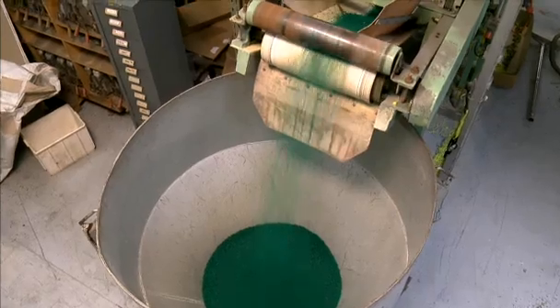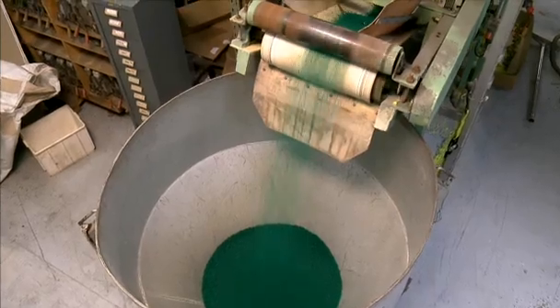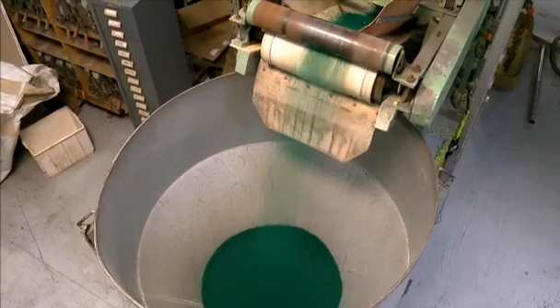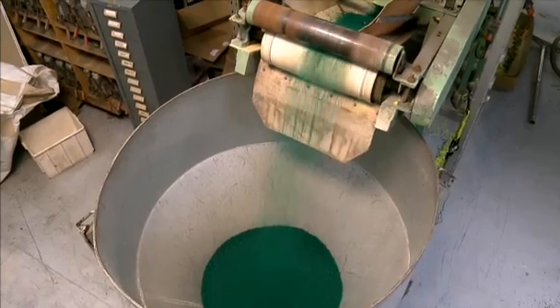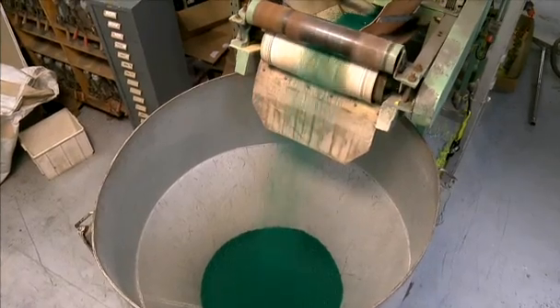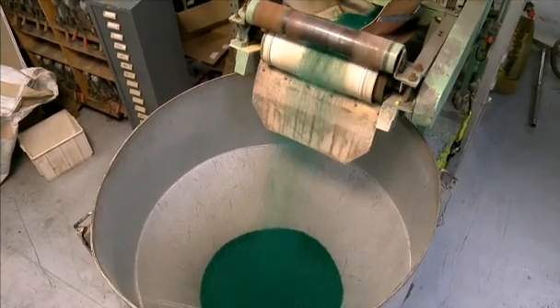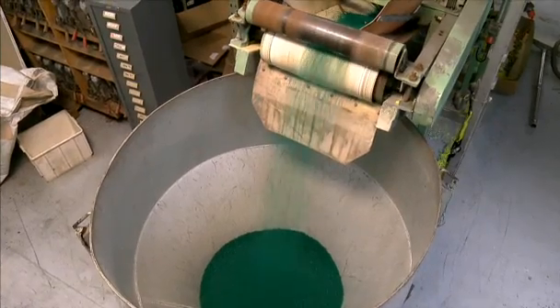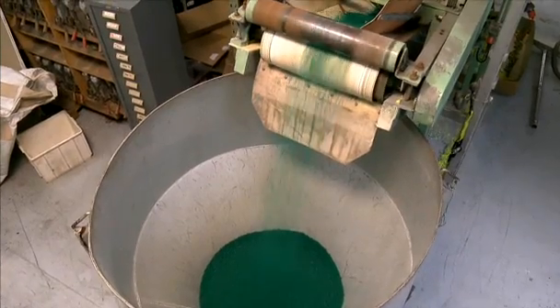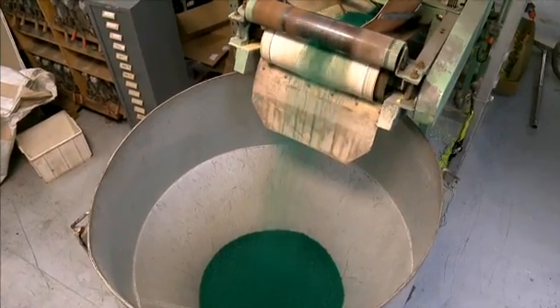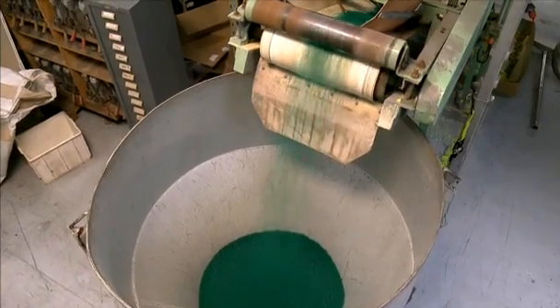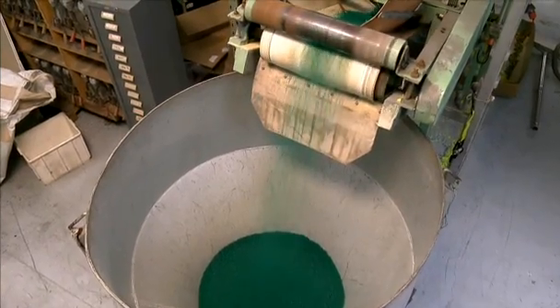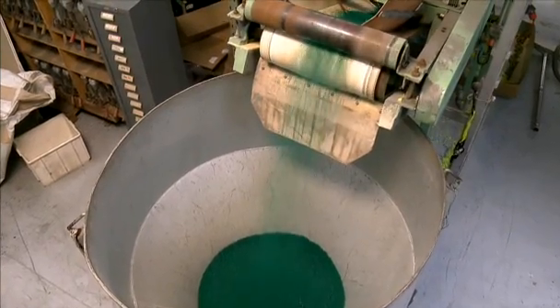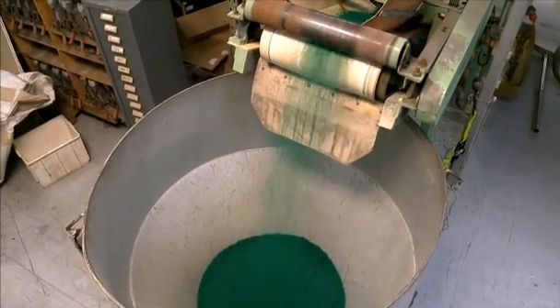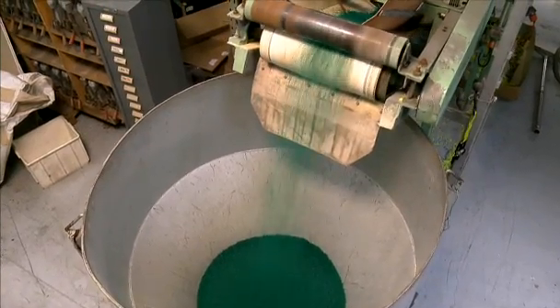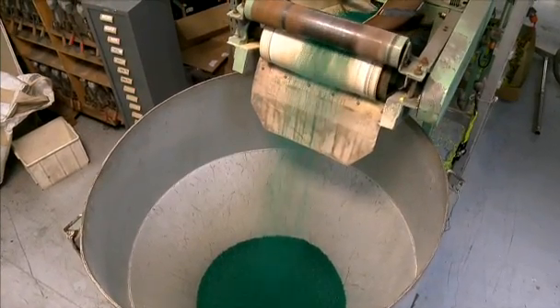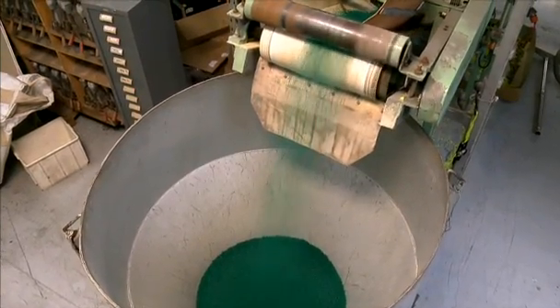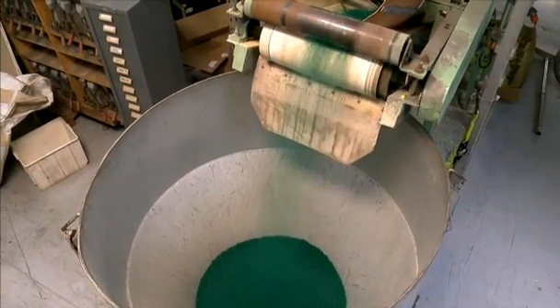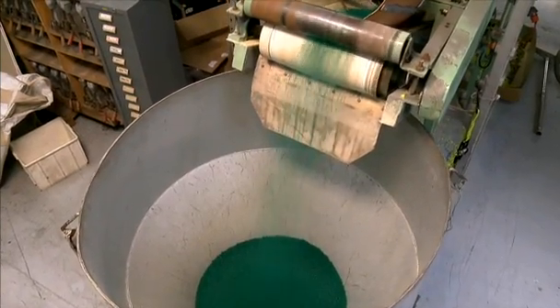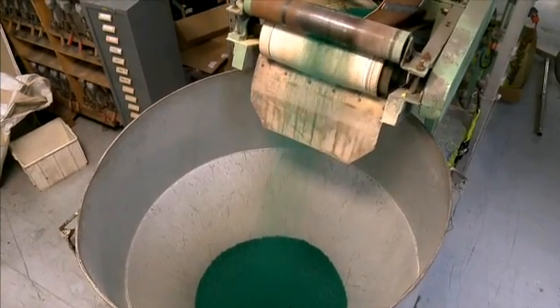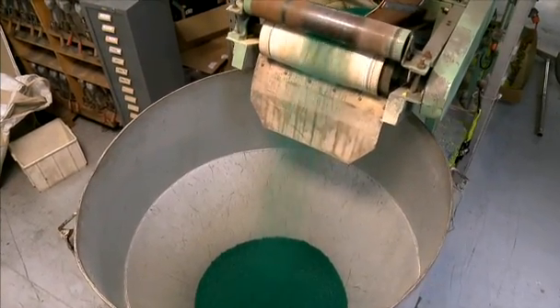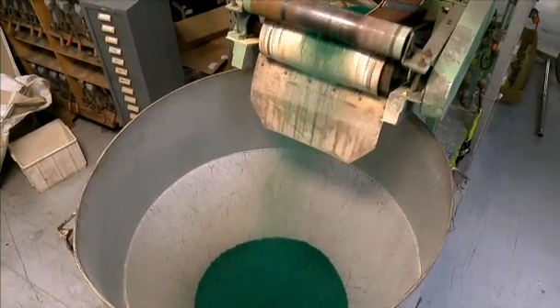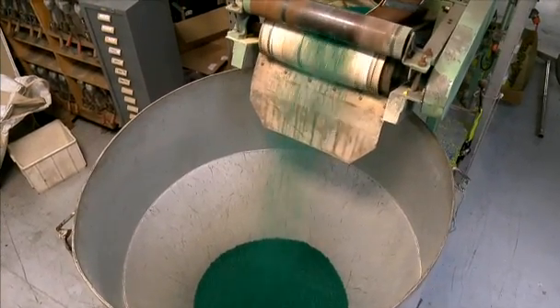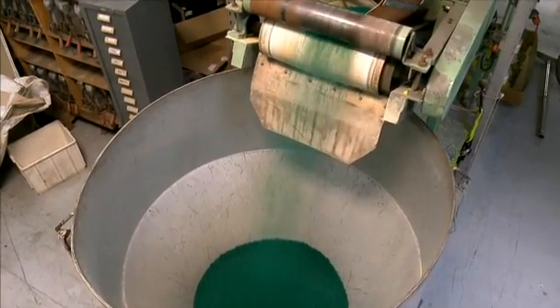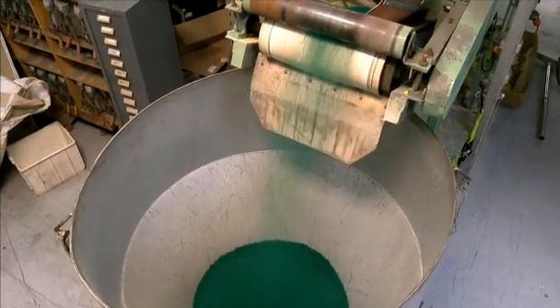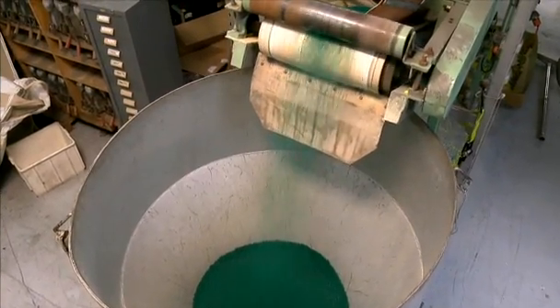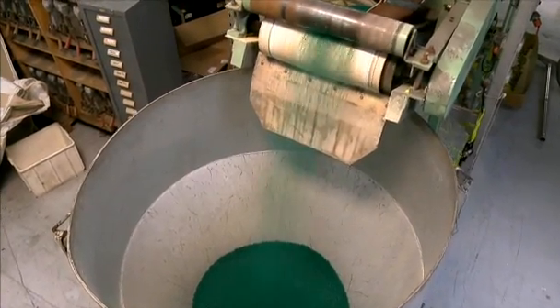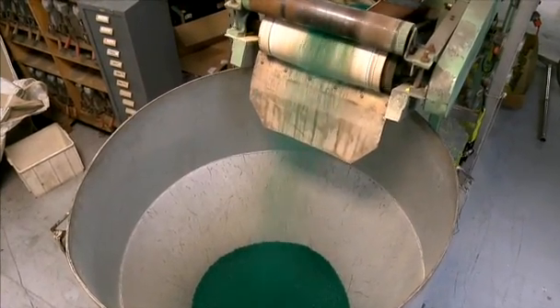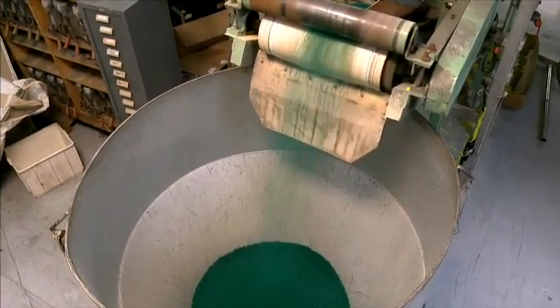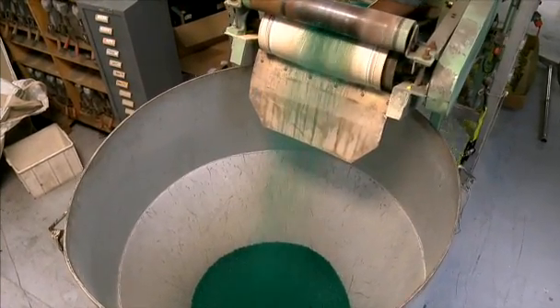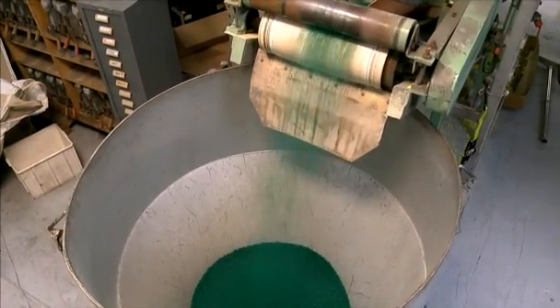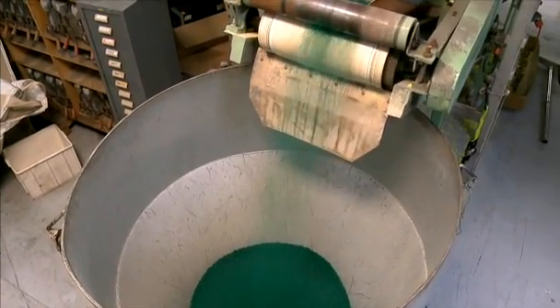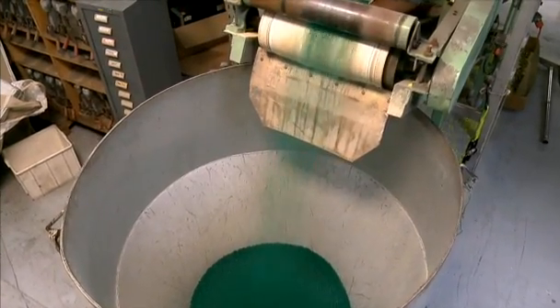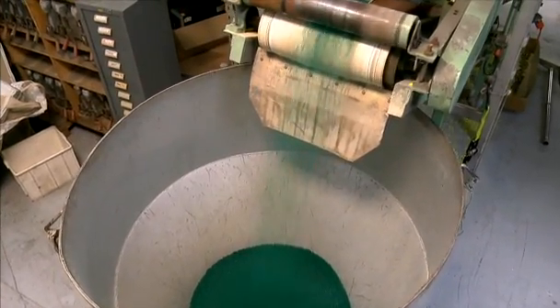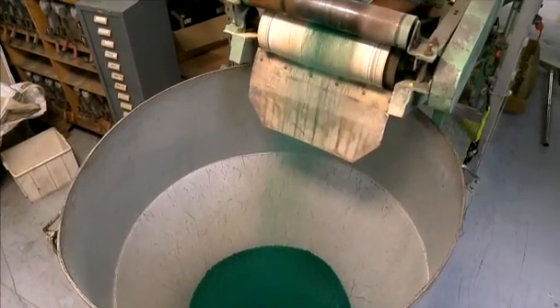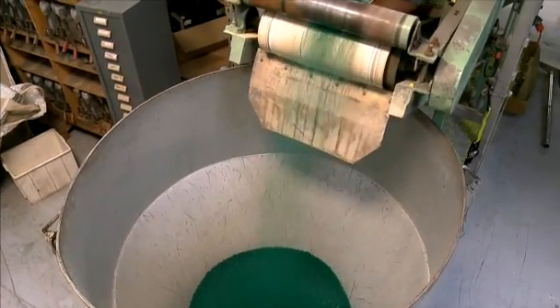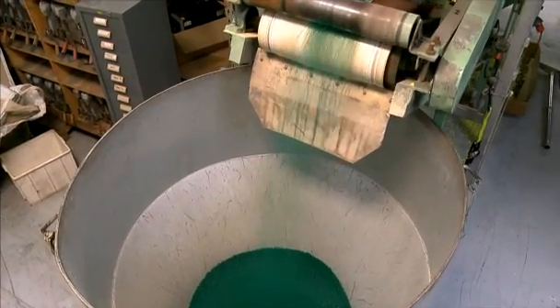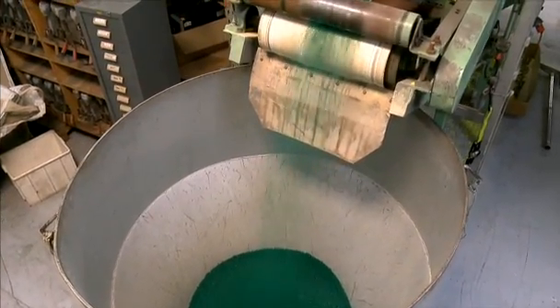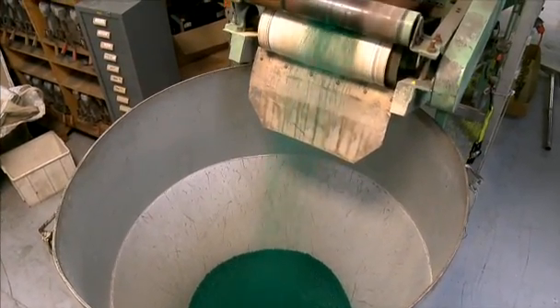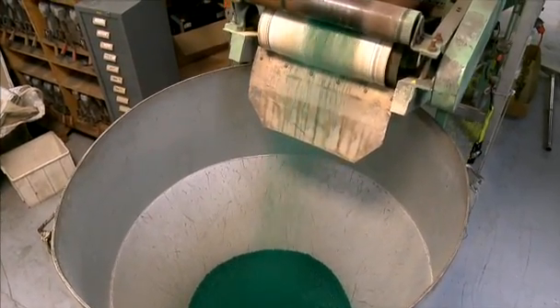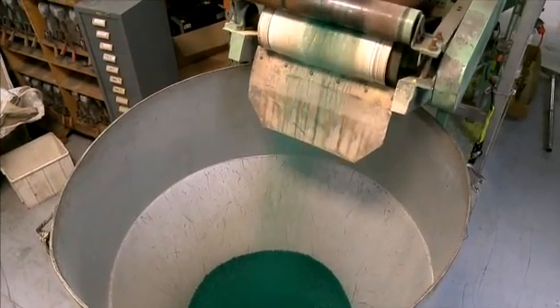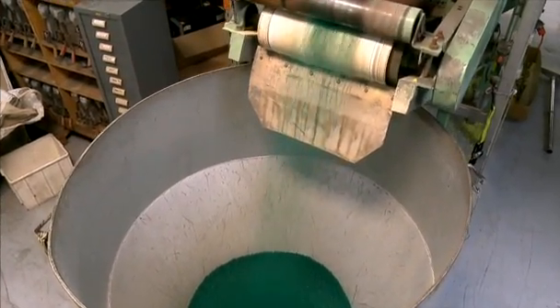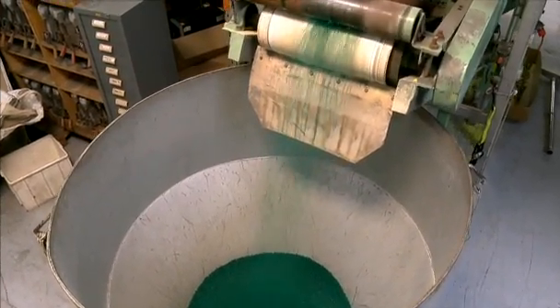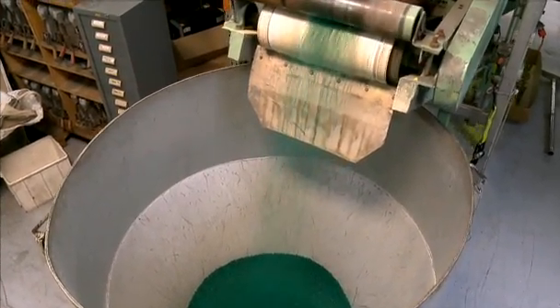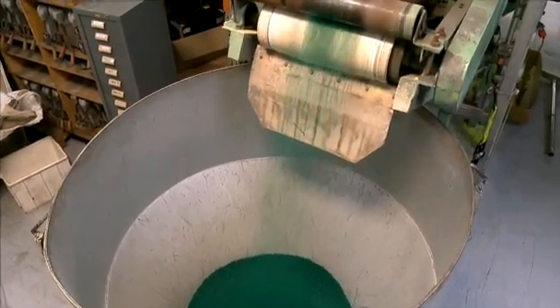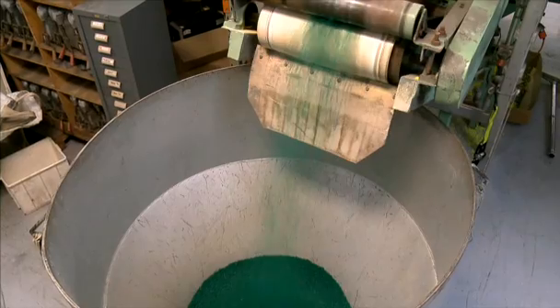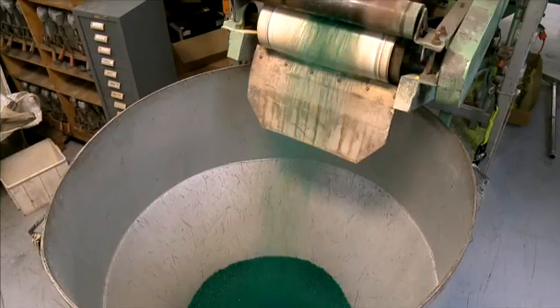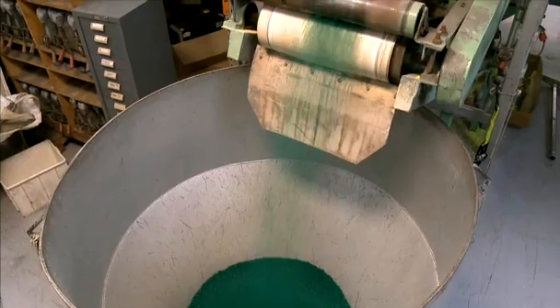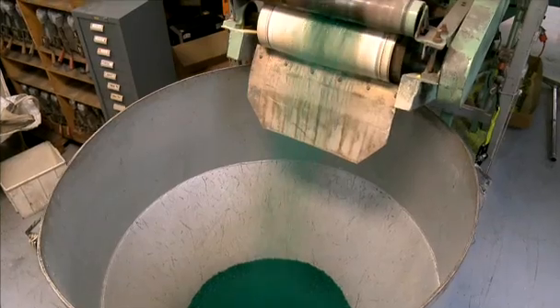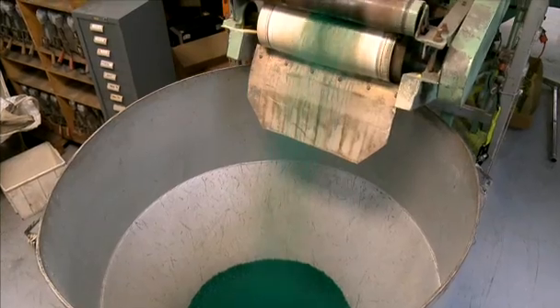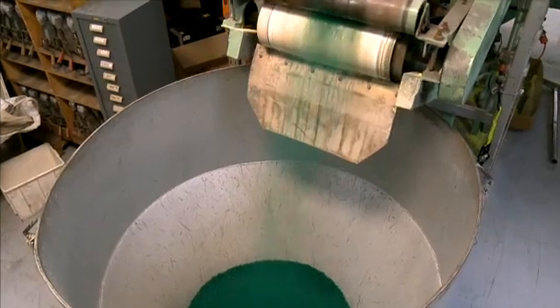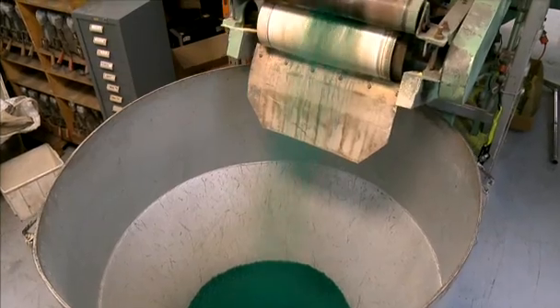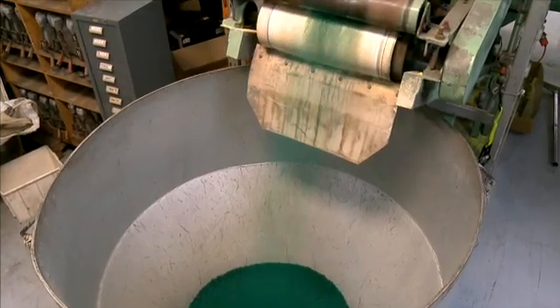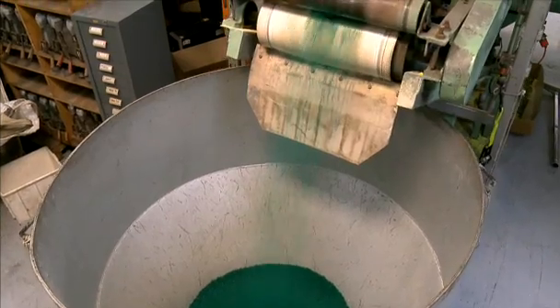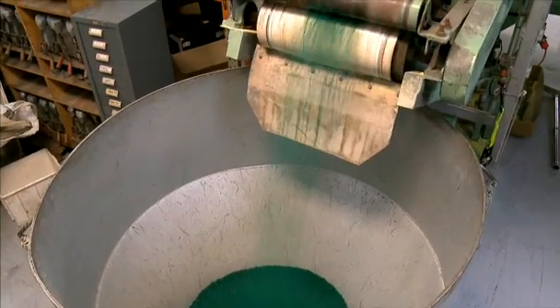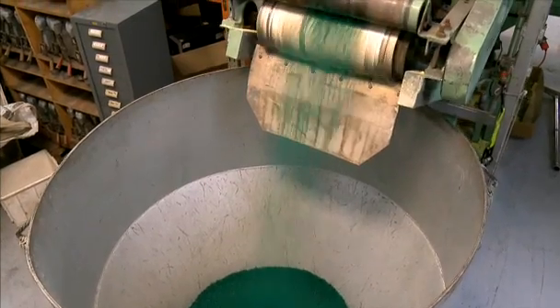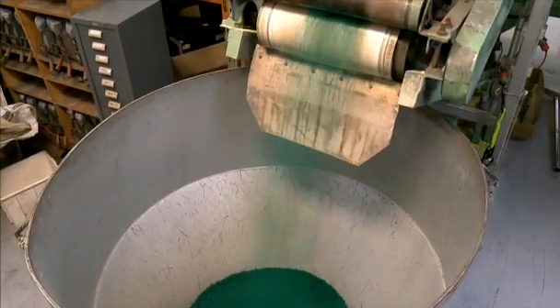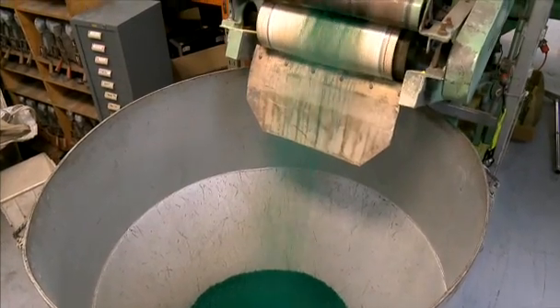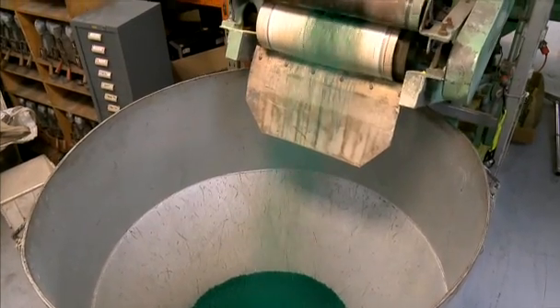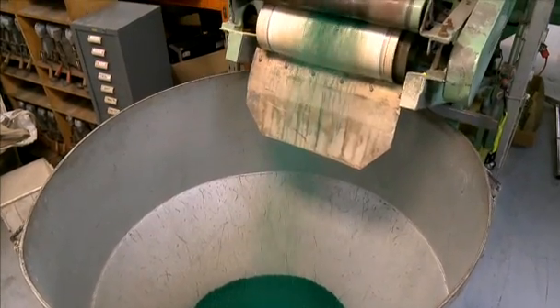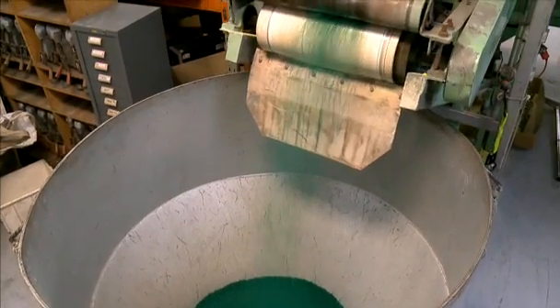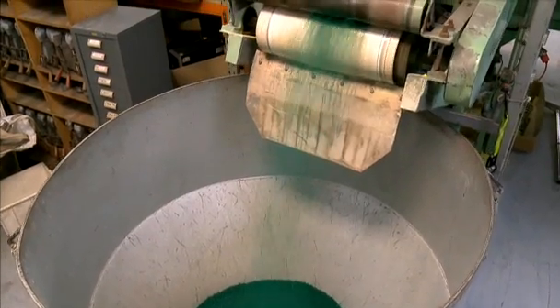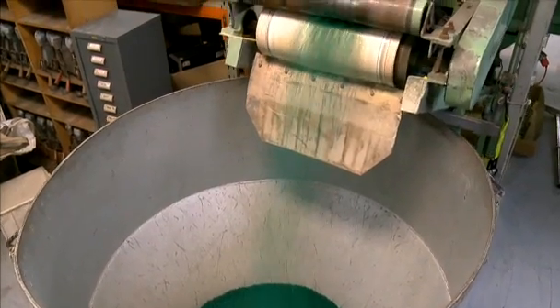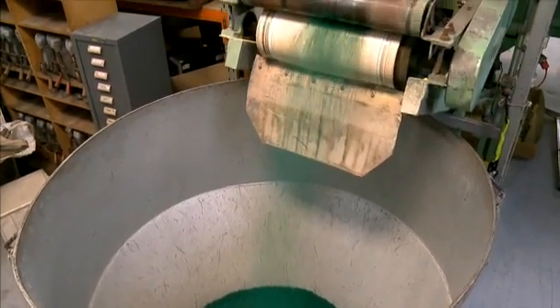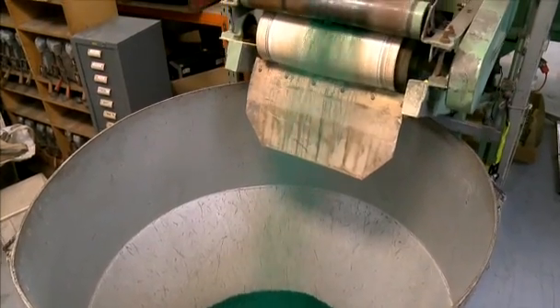We then pour the PVC through a mixing belt into hoppers before performing one last quality check.